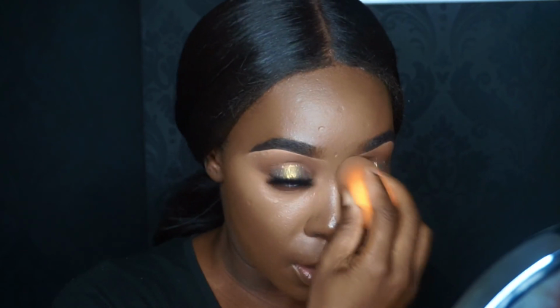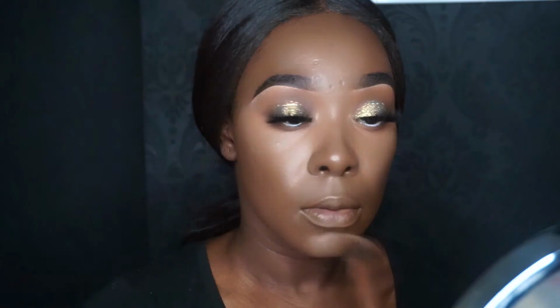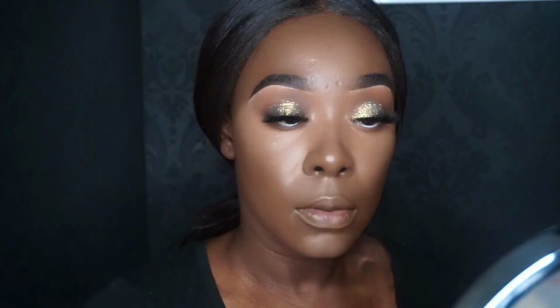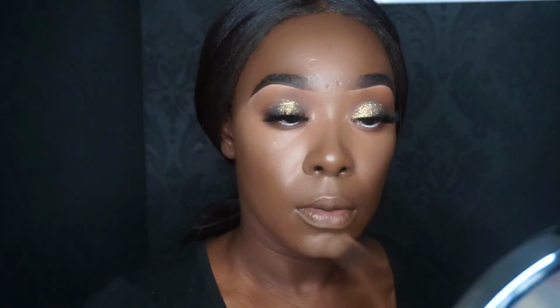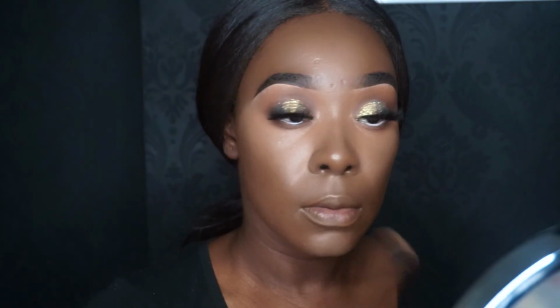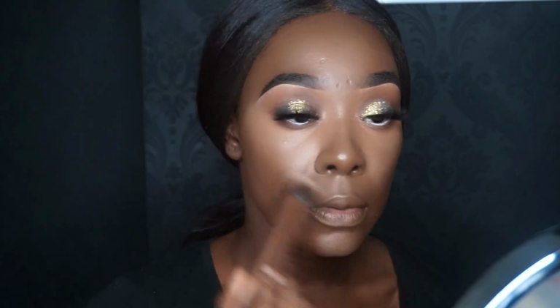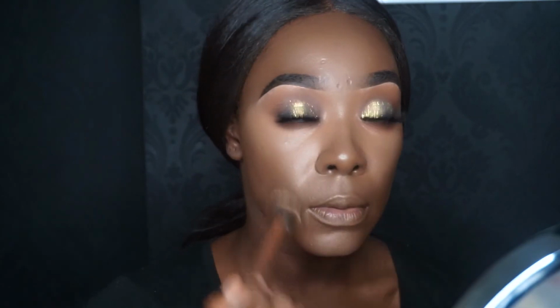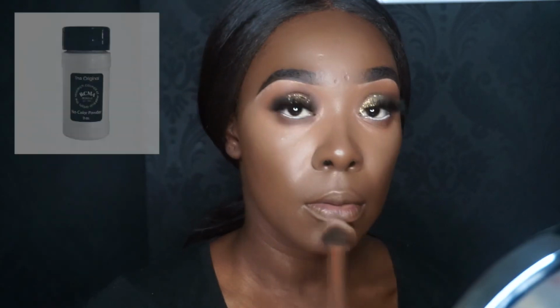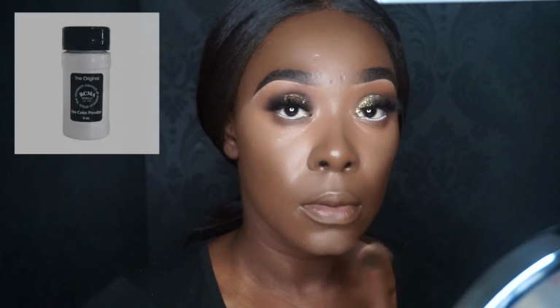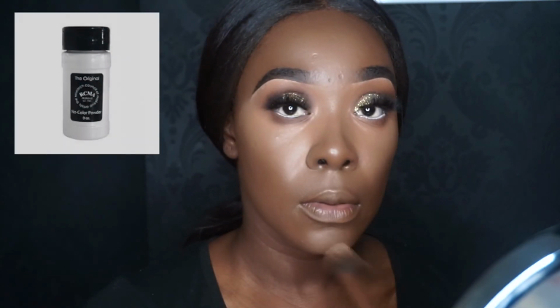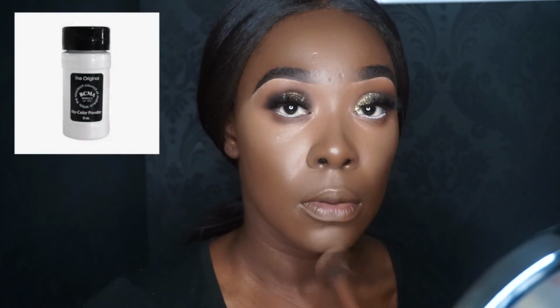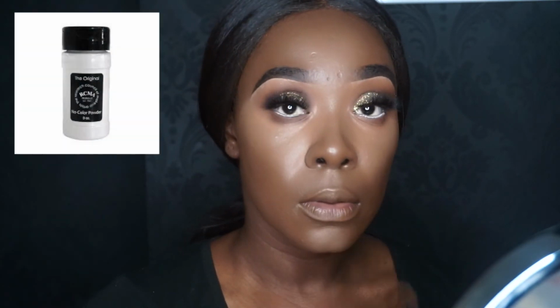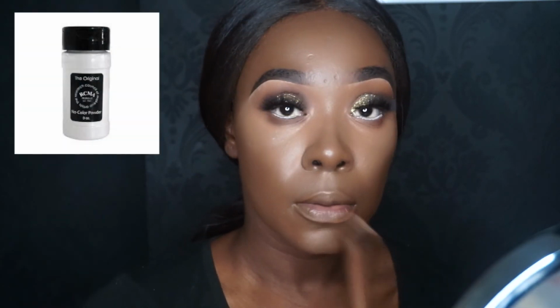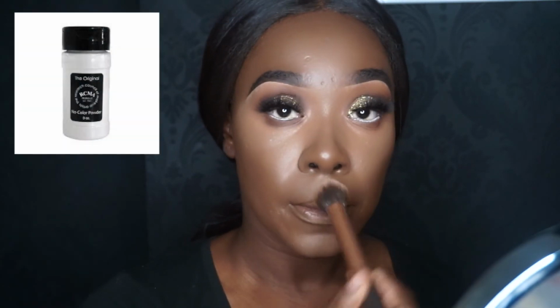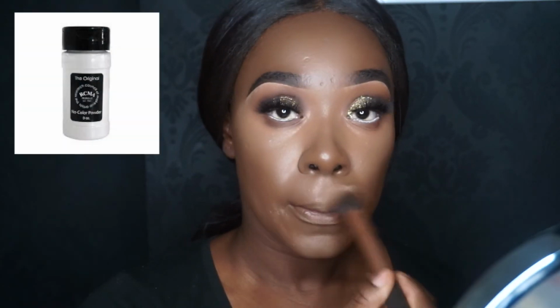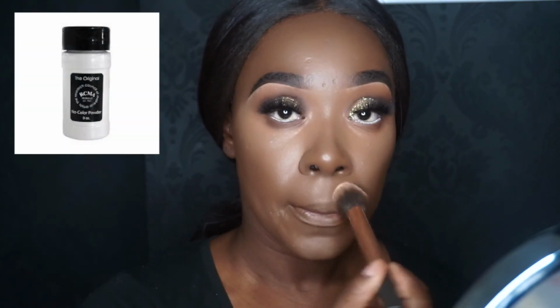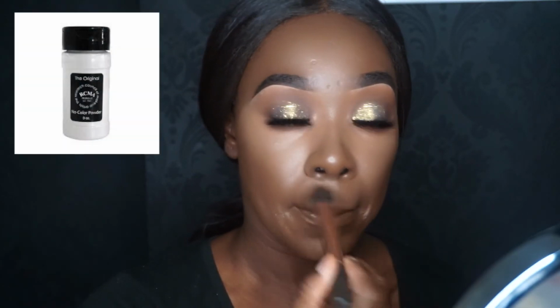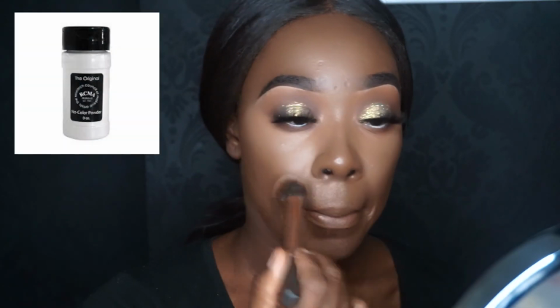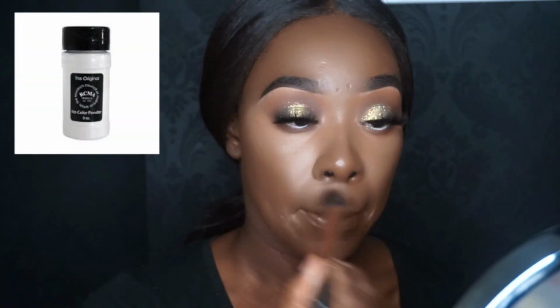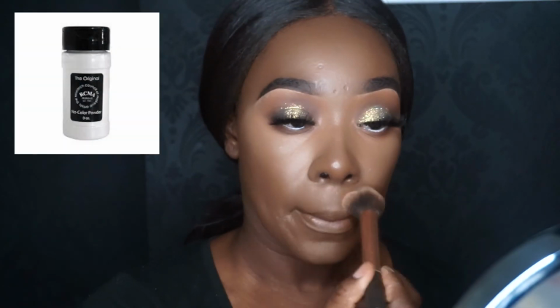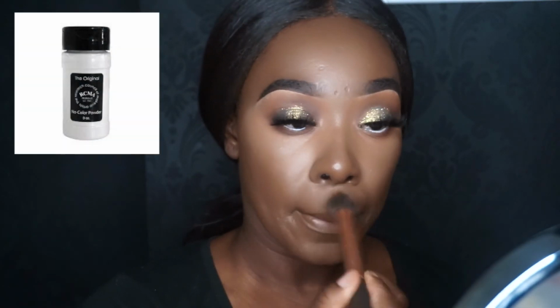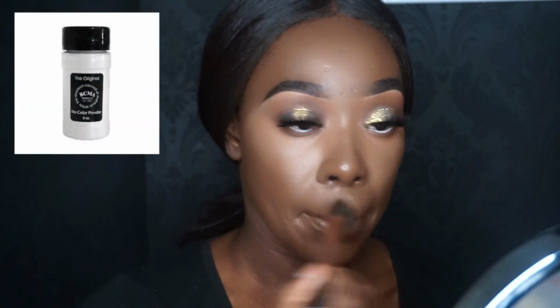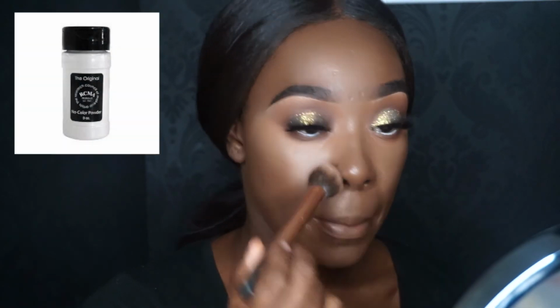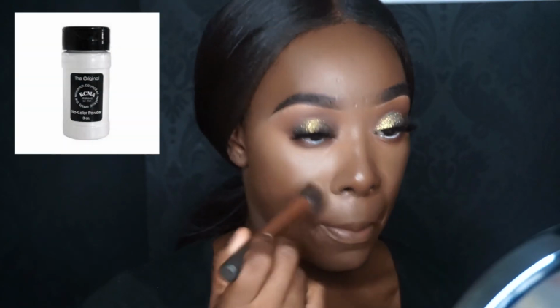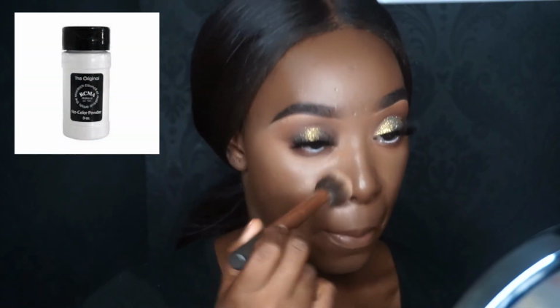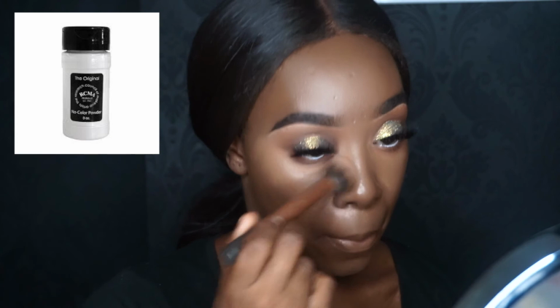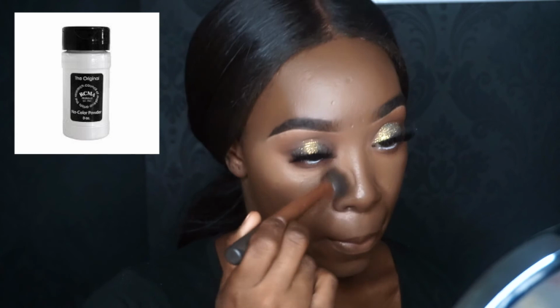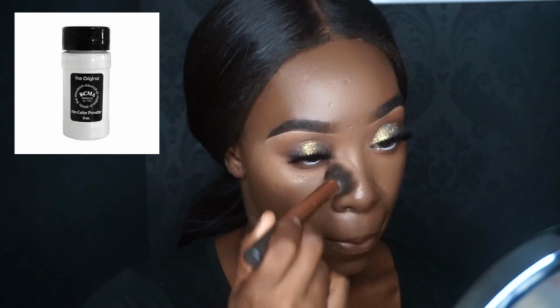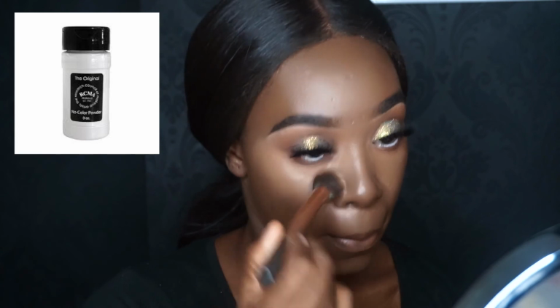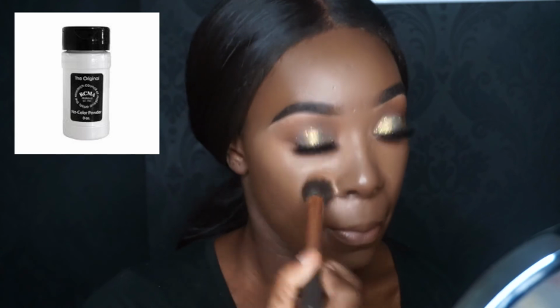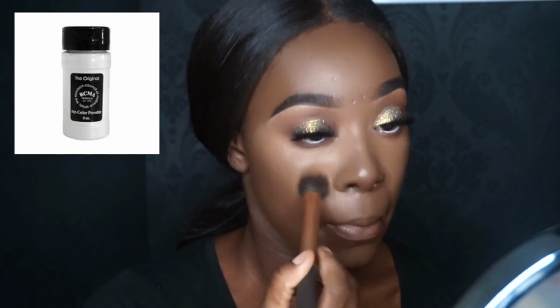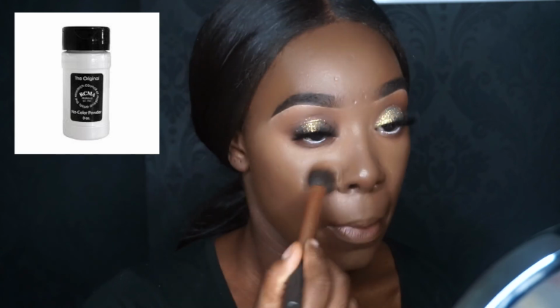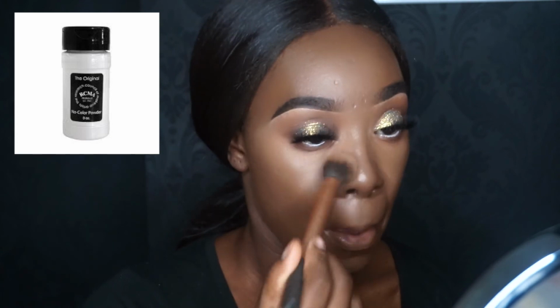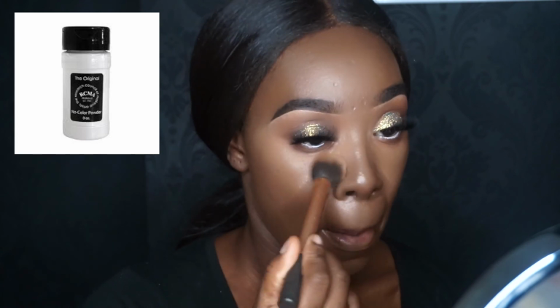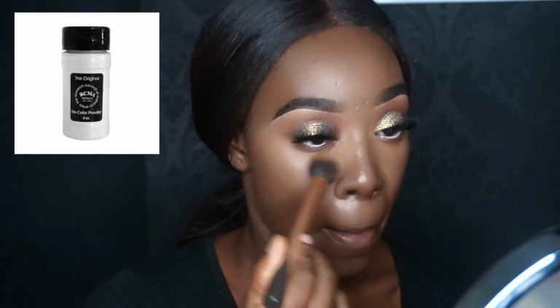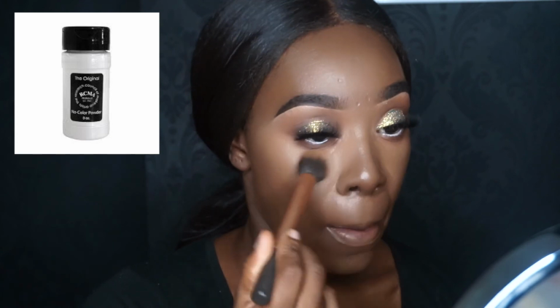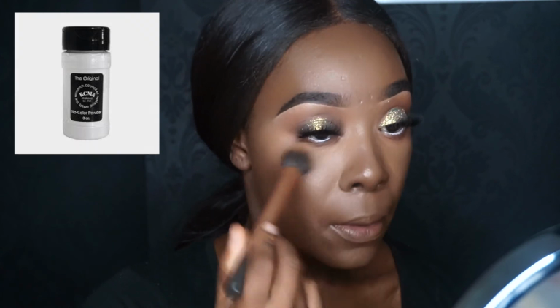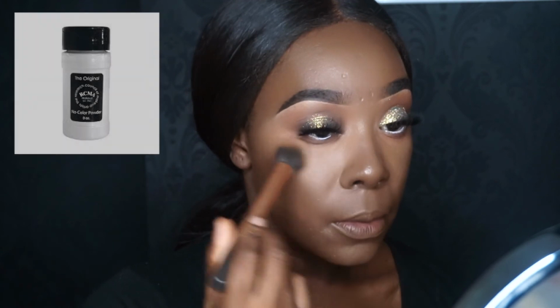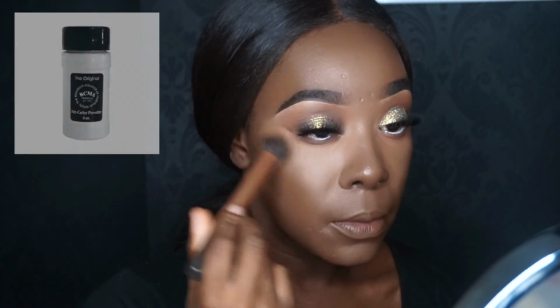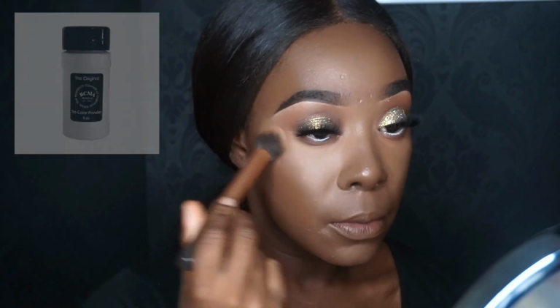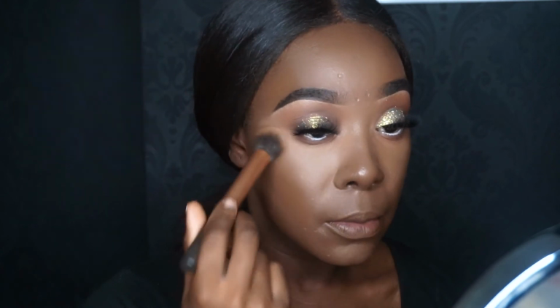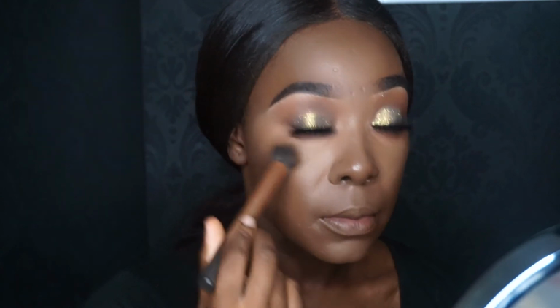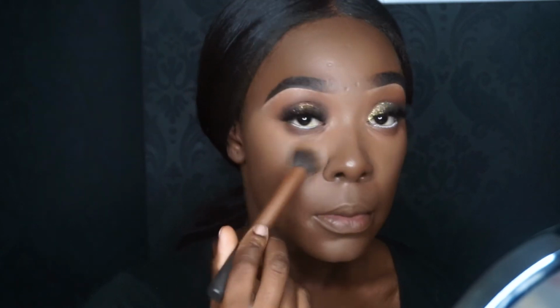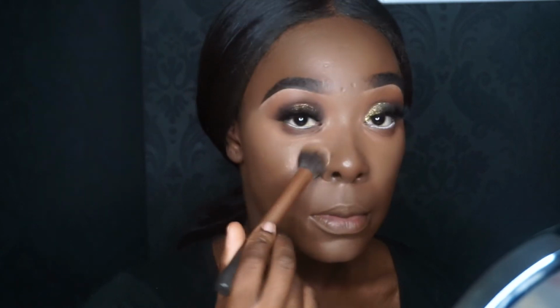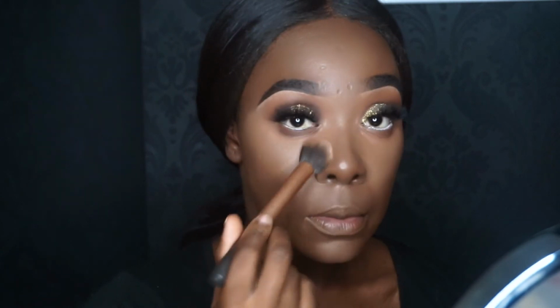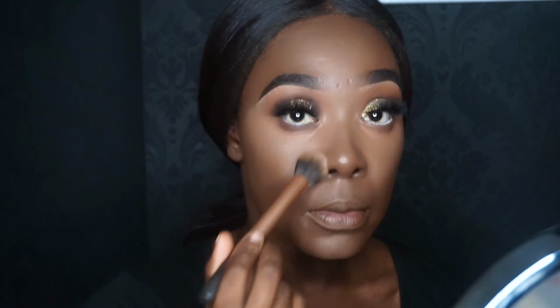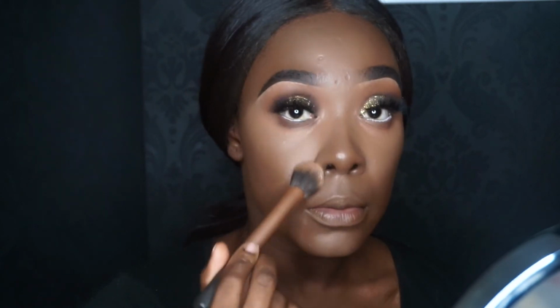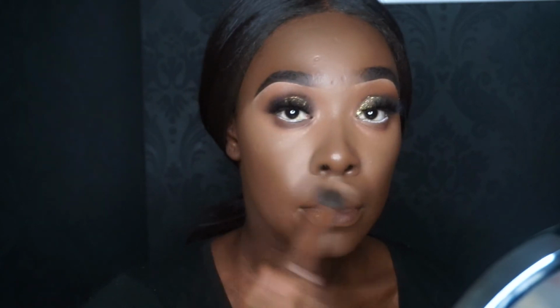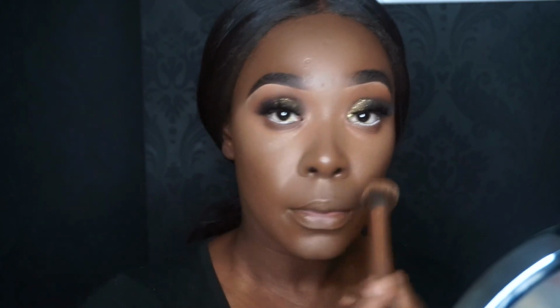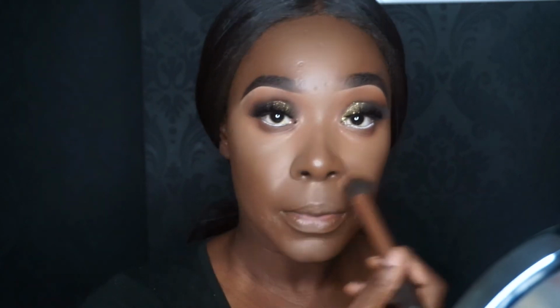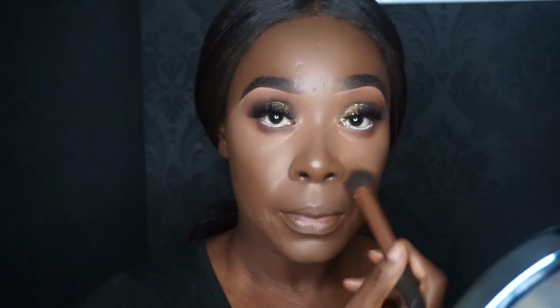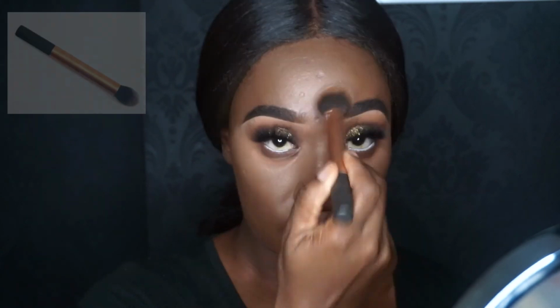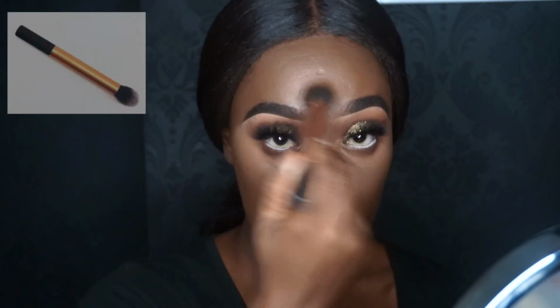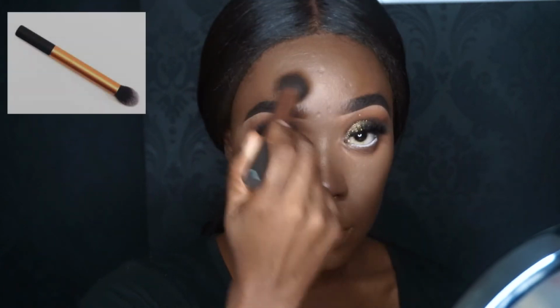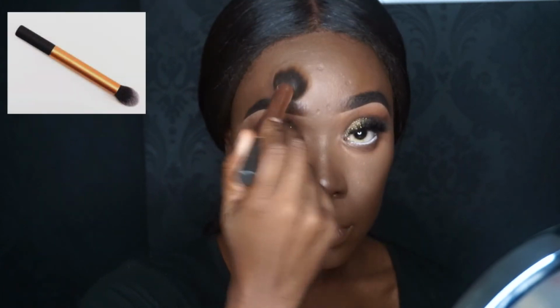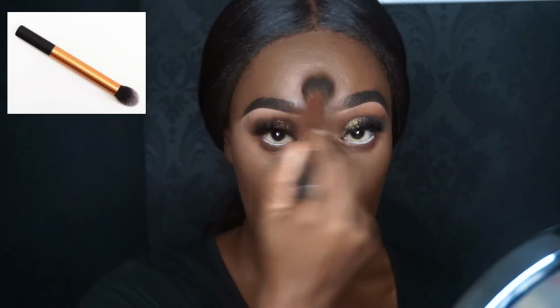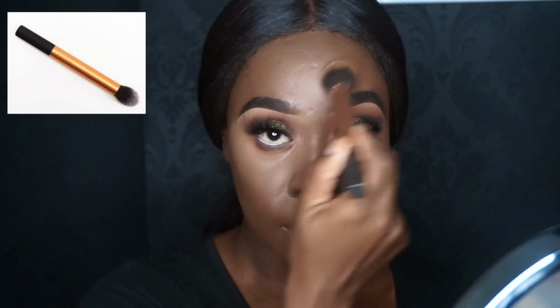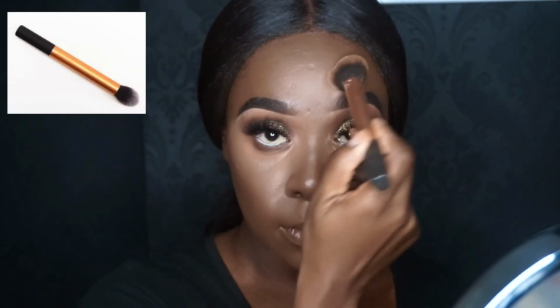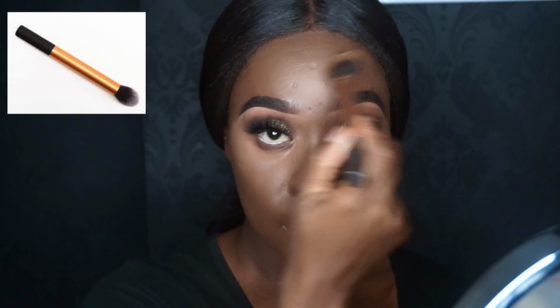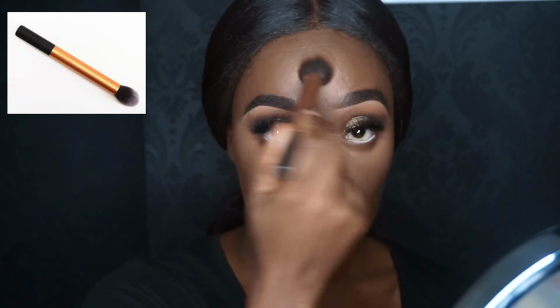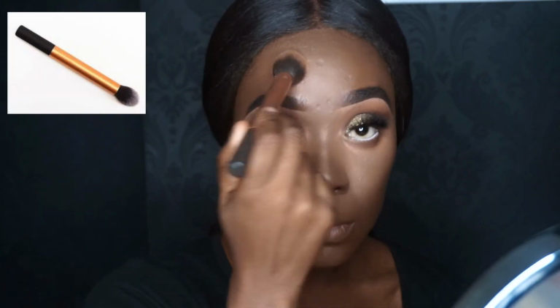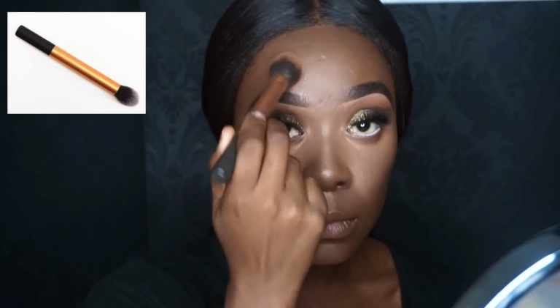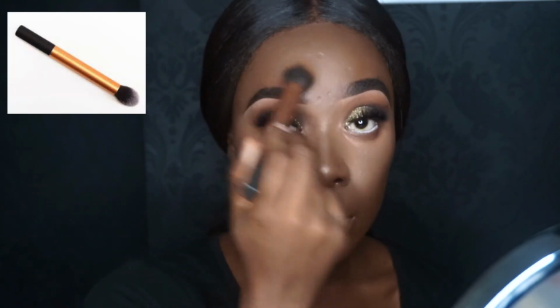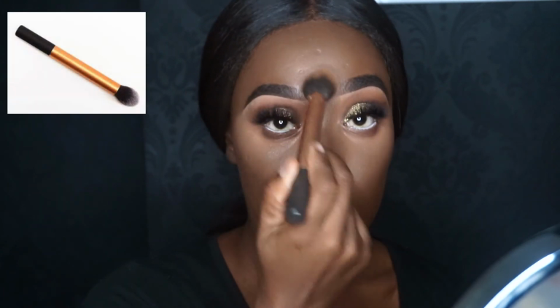Now I'm applying RCMA powder with another Real Techniques brush — it's actually a contour brush but I like to use it to powder my face.